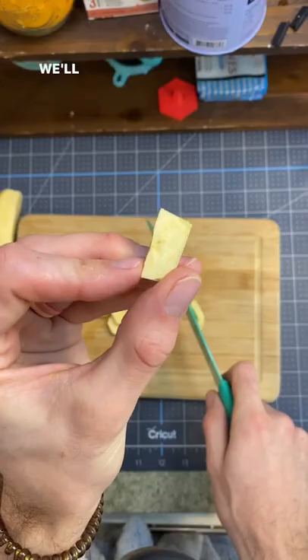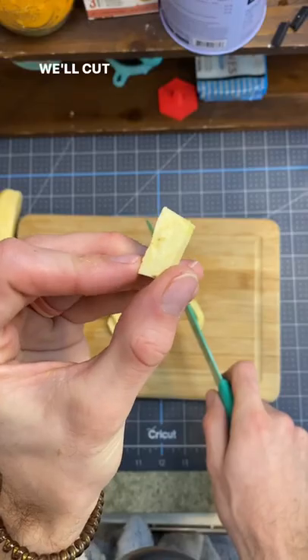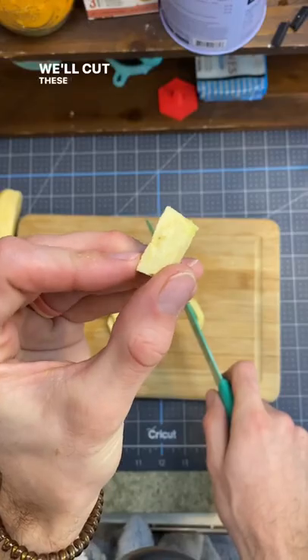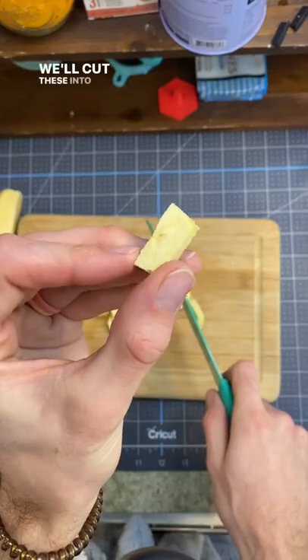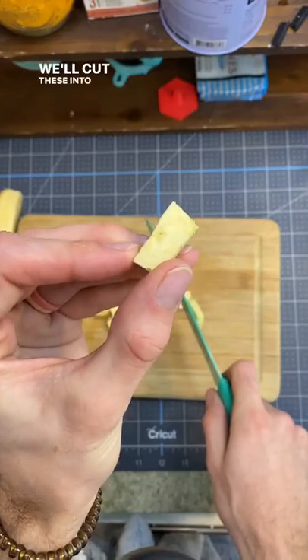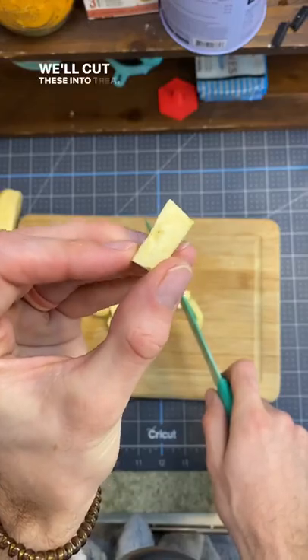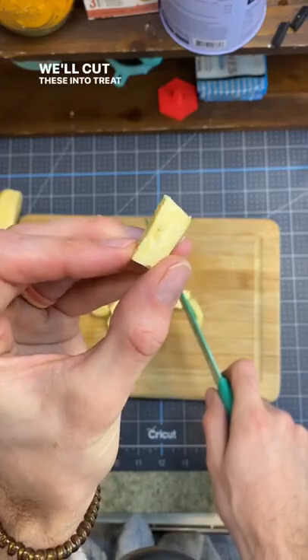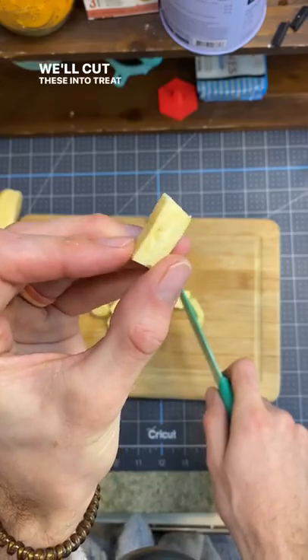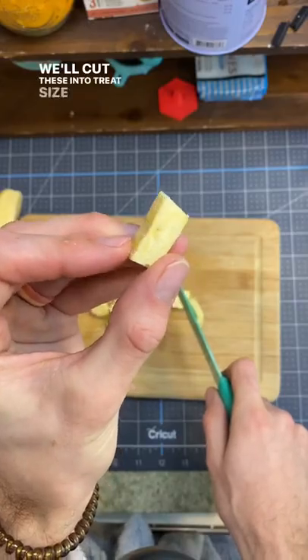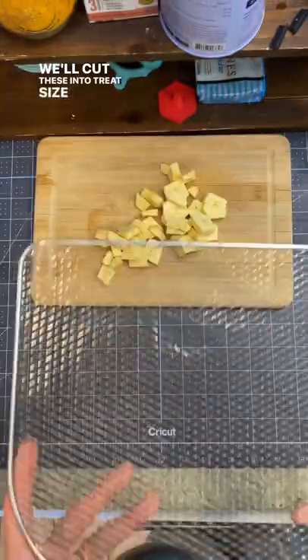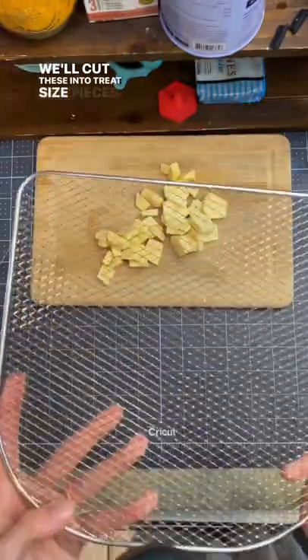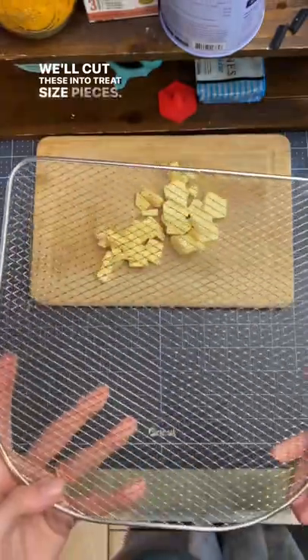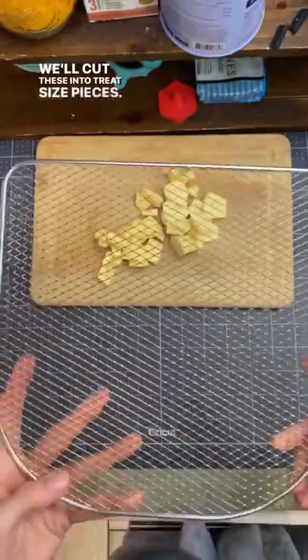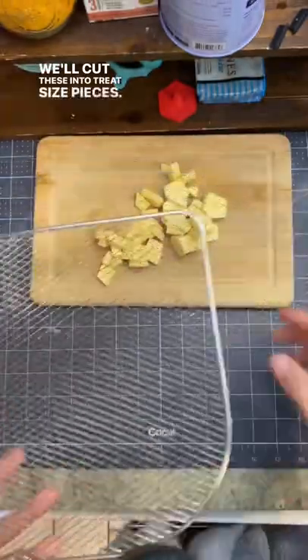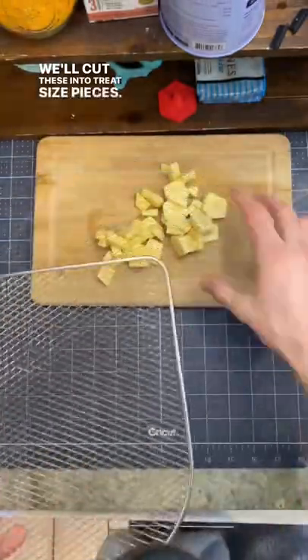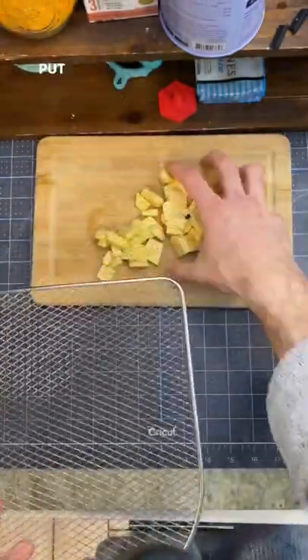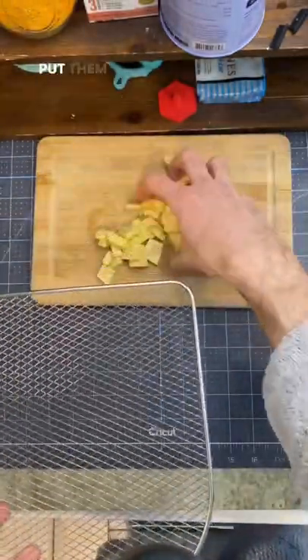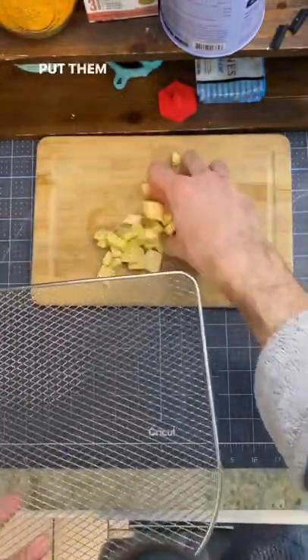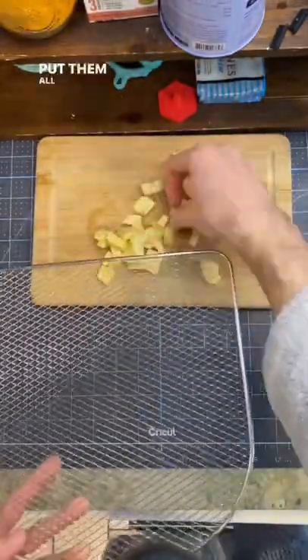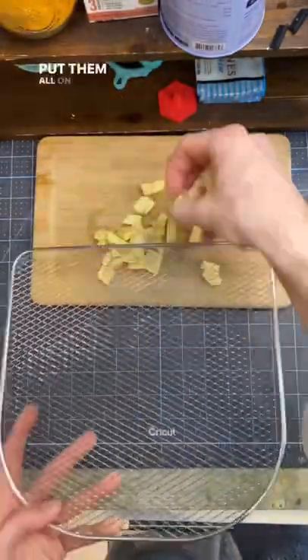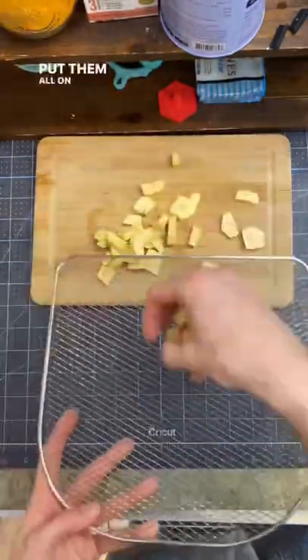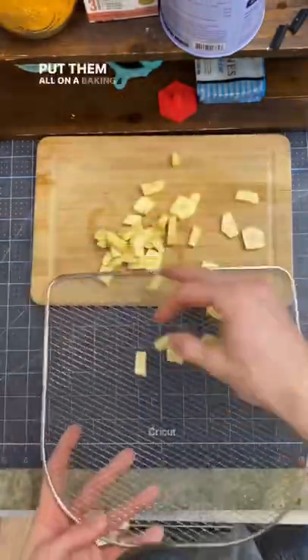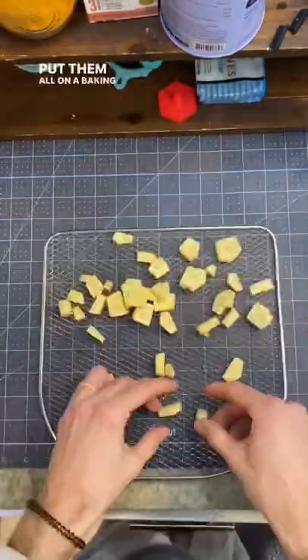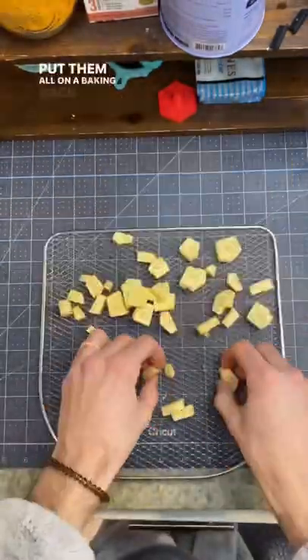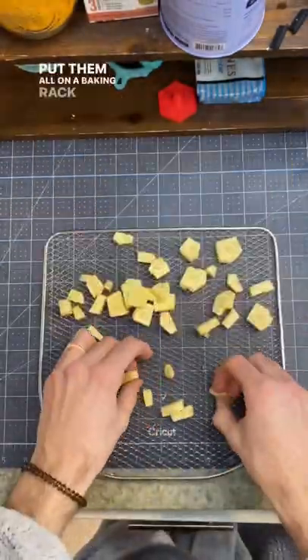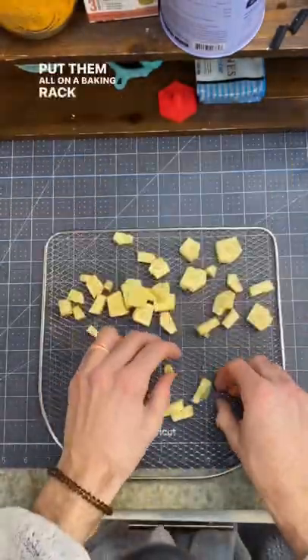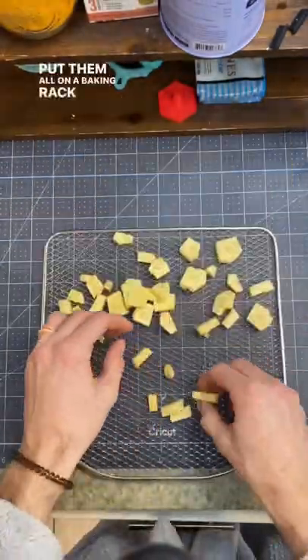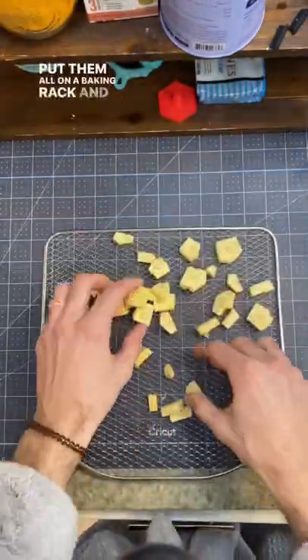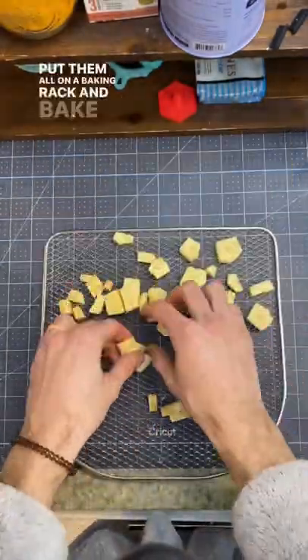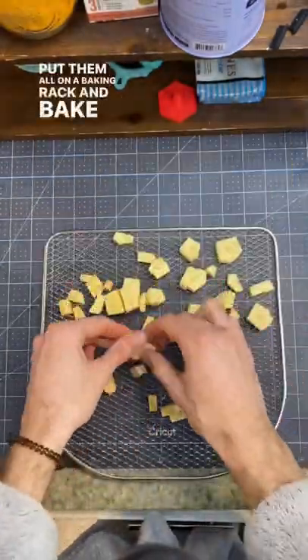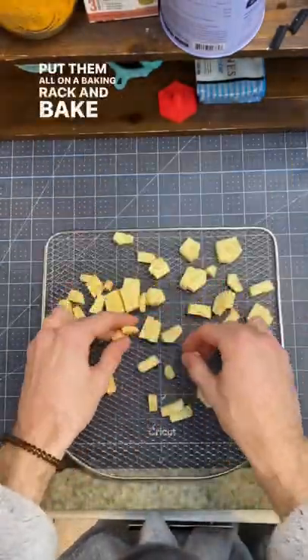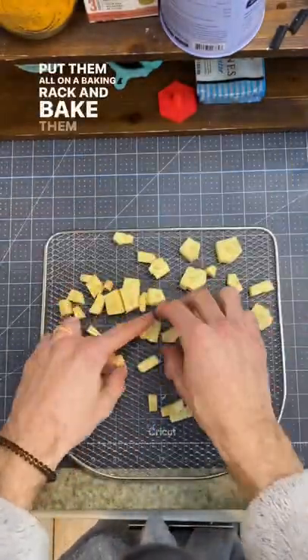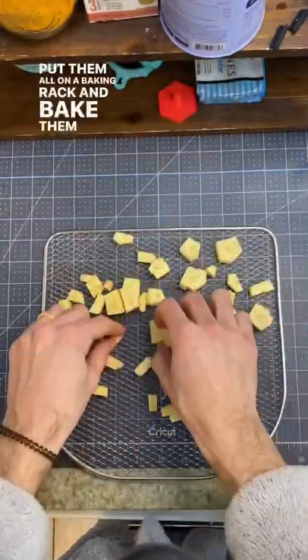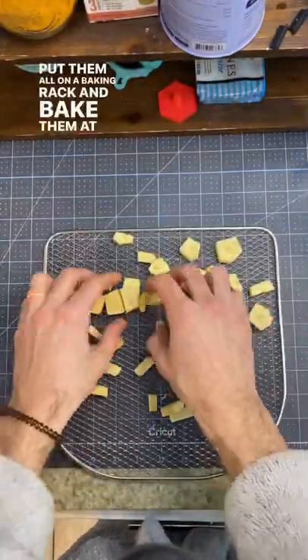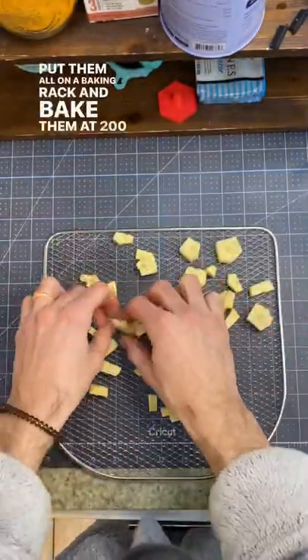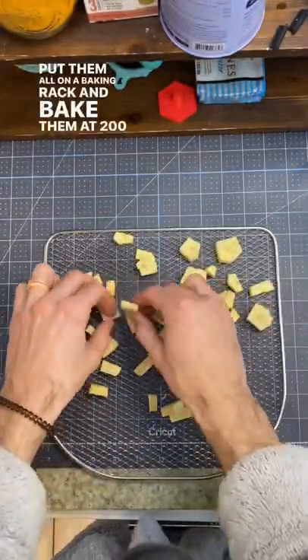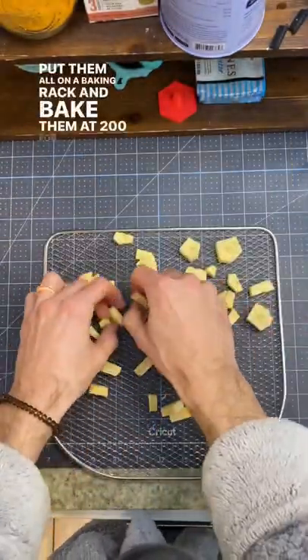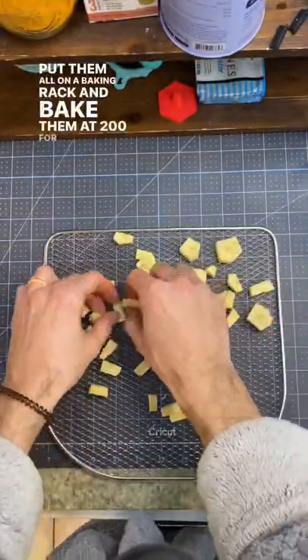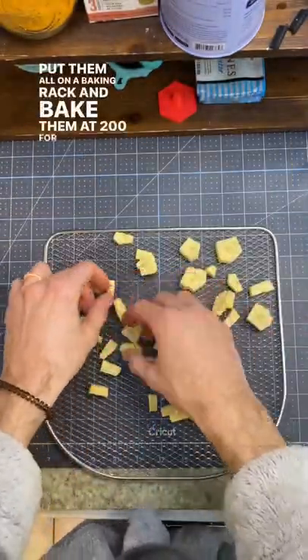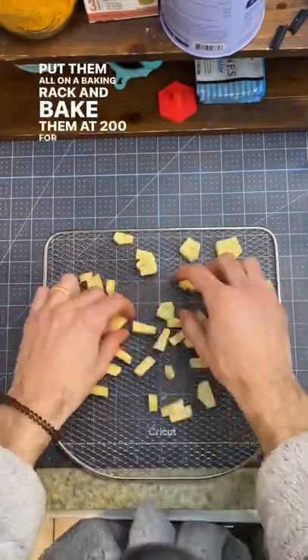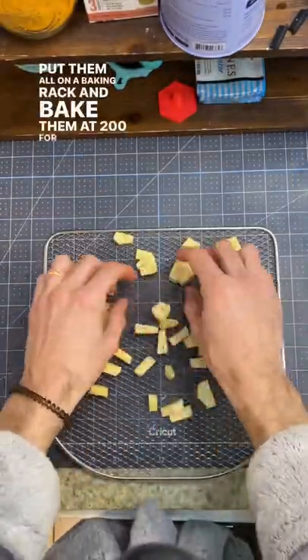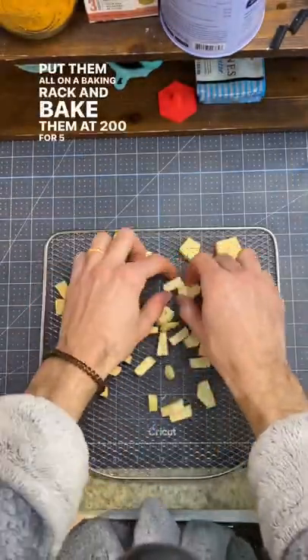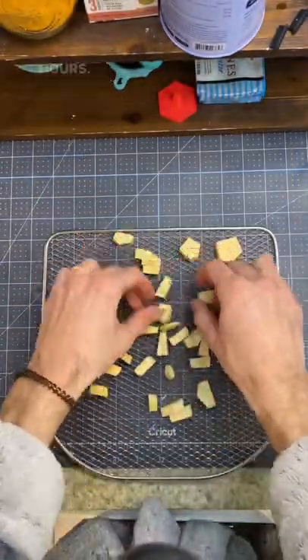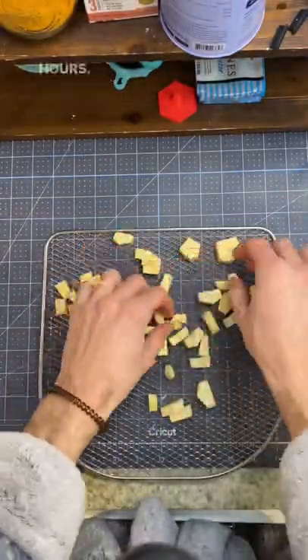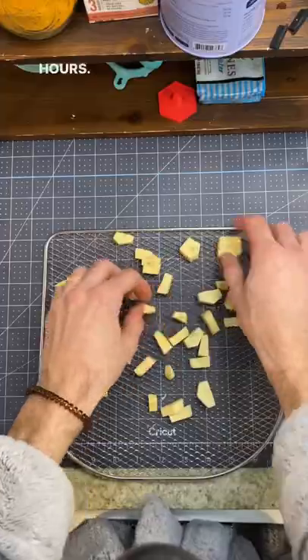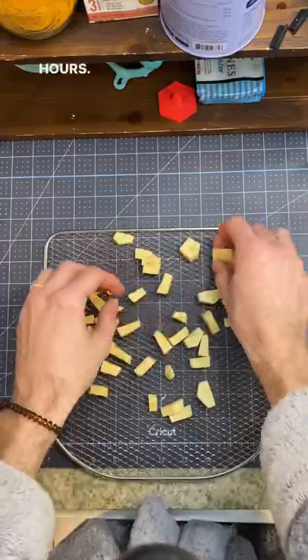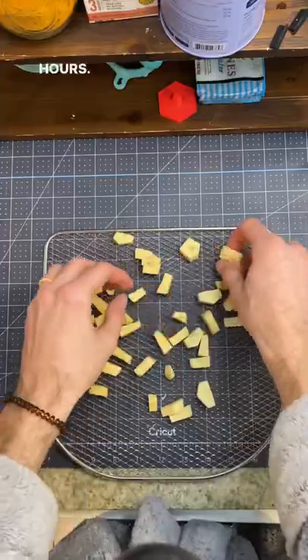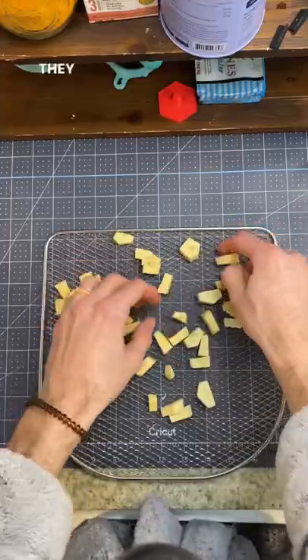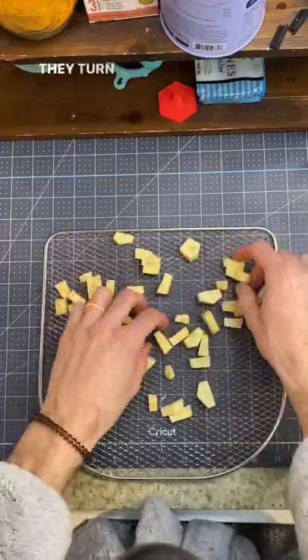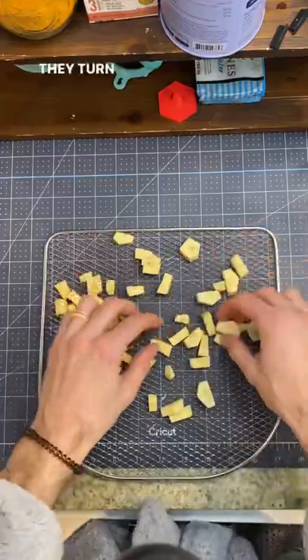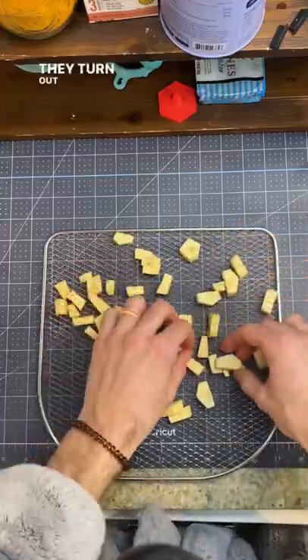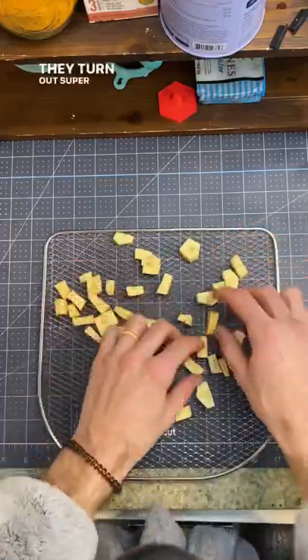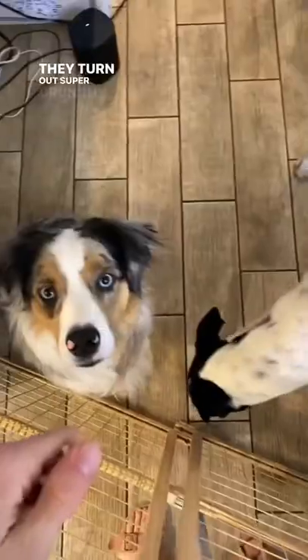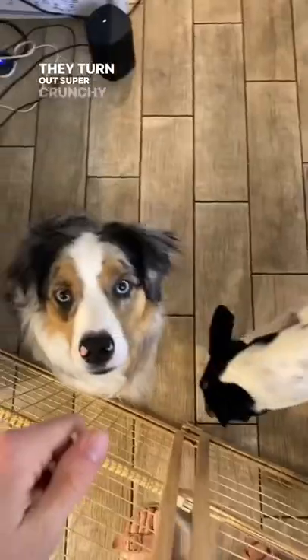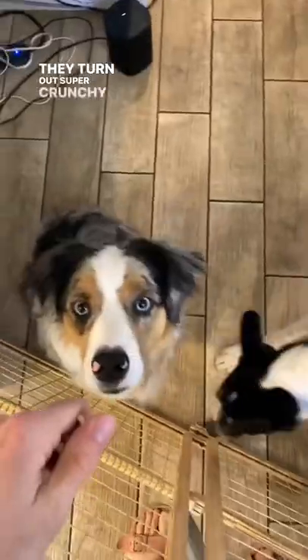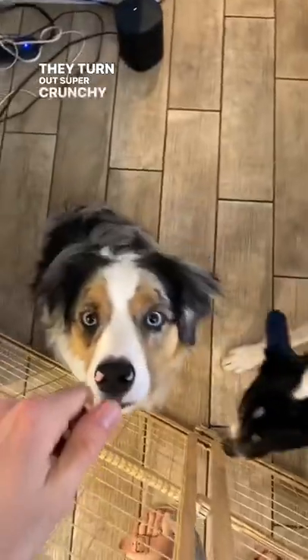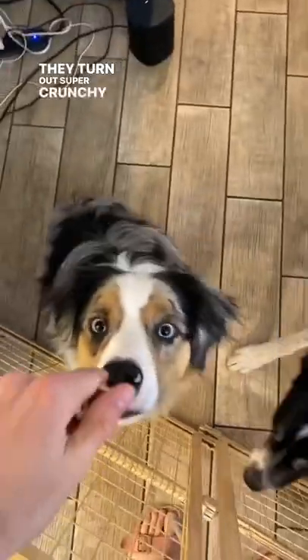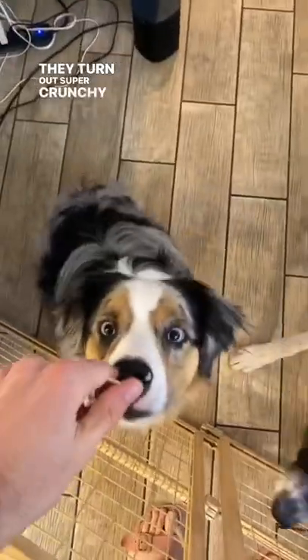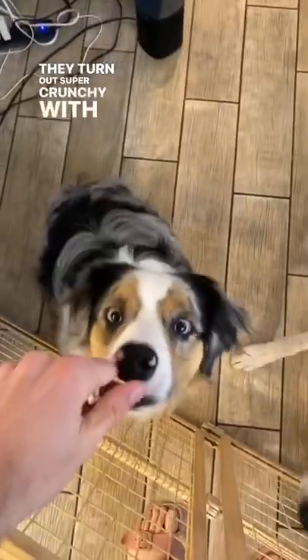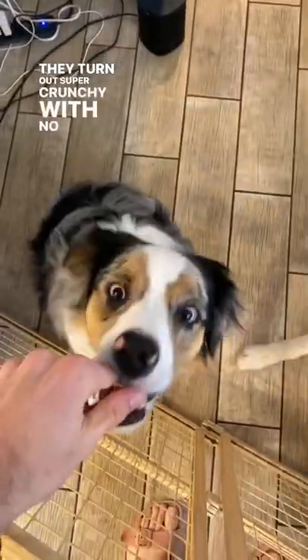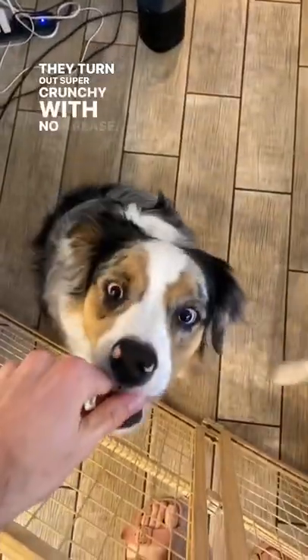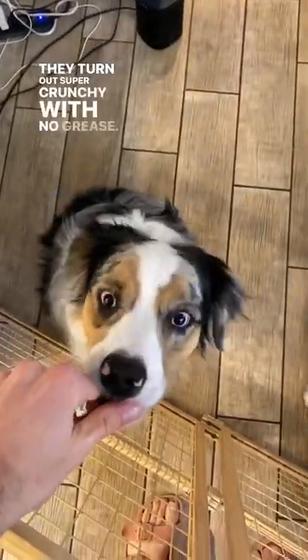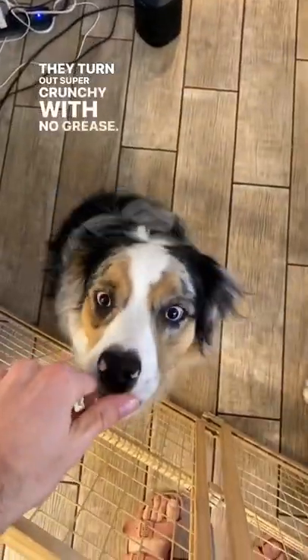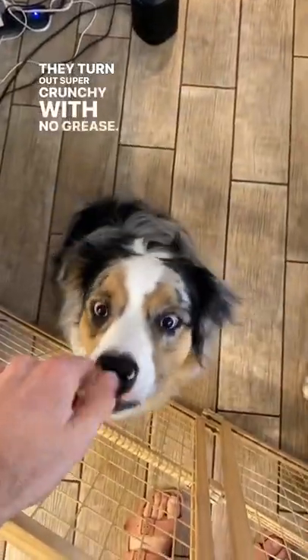We'll cut these into treat-sized pieces, put them all on a baking rack, and bake them at 200 for five hours. They turn out super crunchy with no grease.